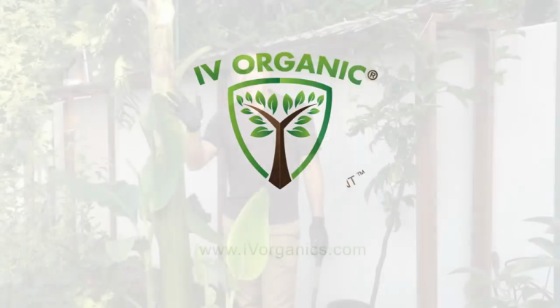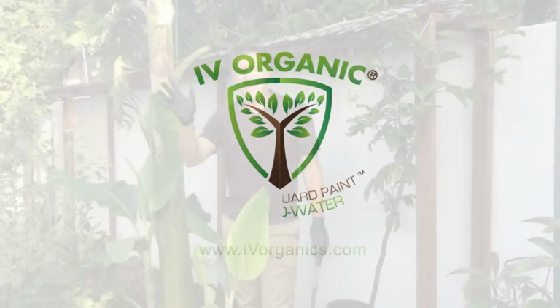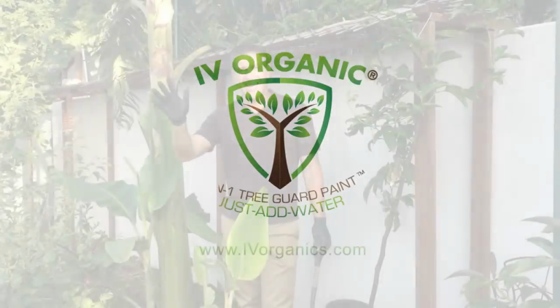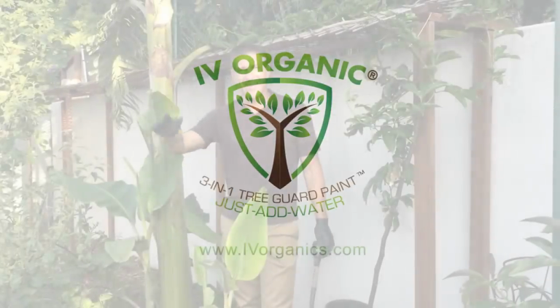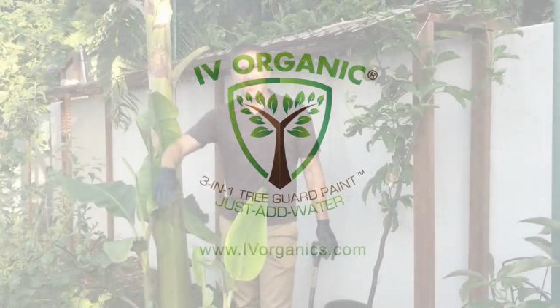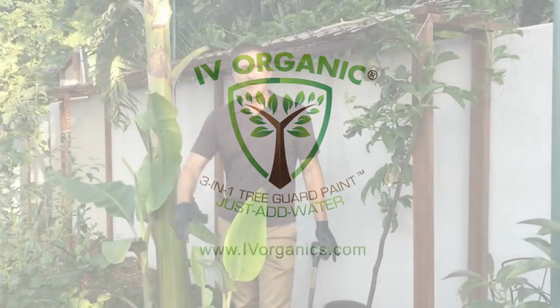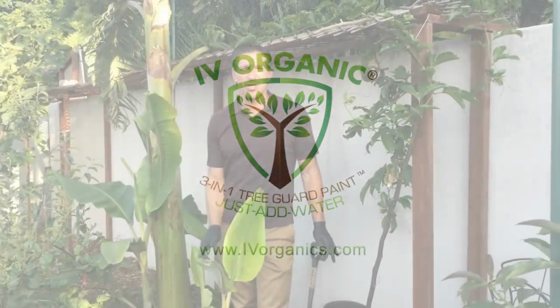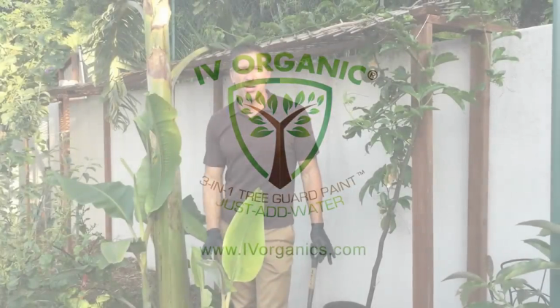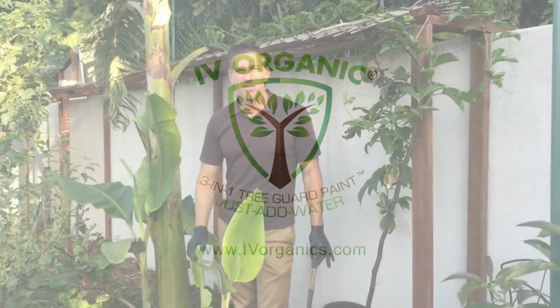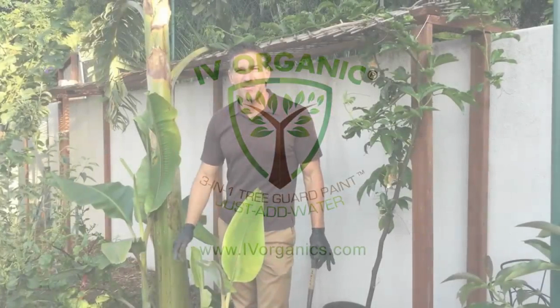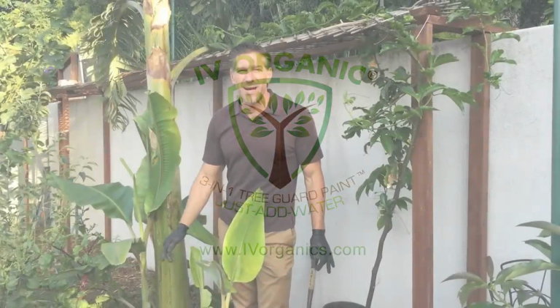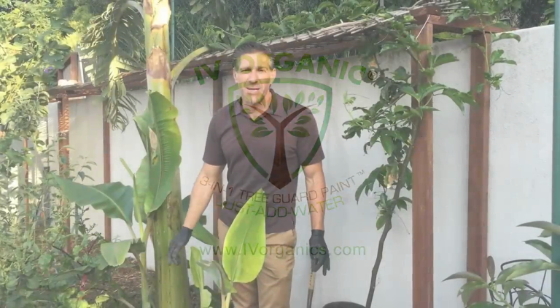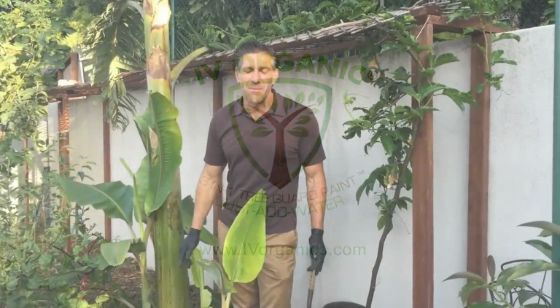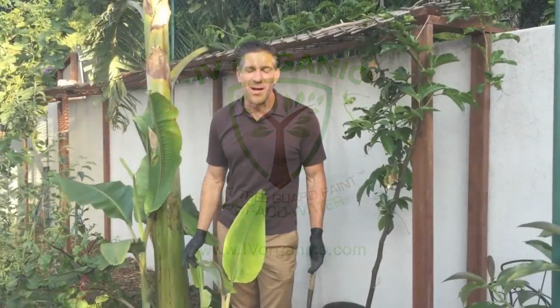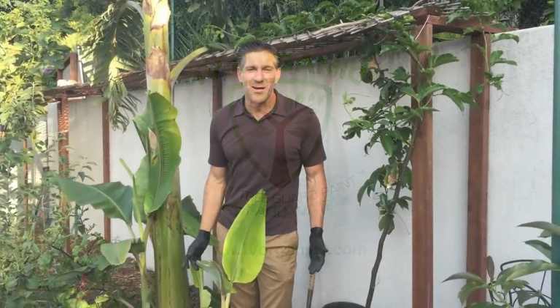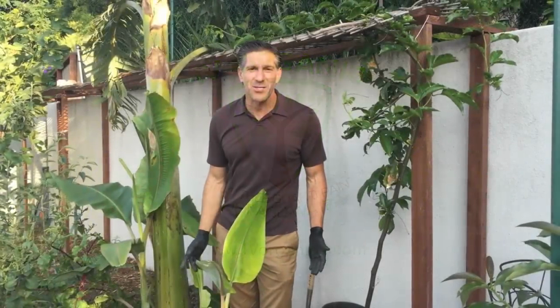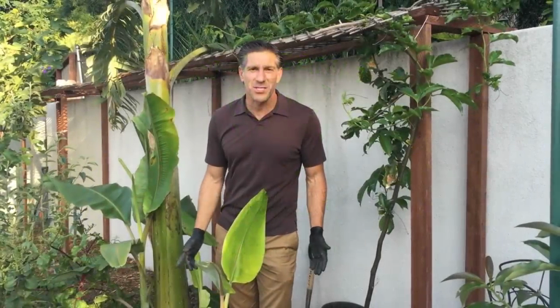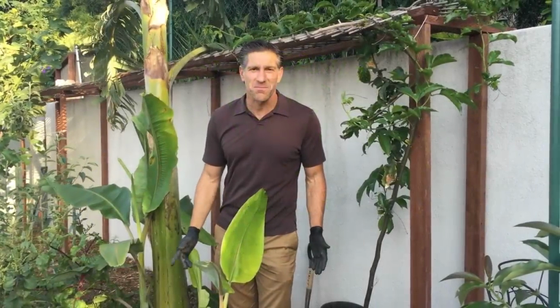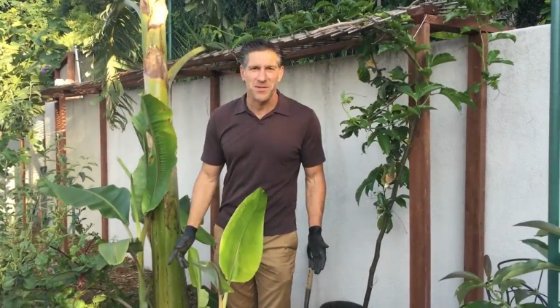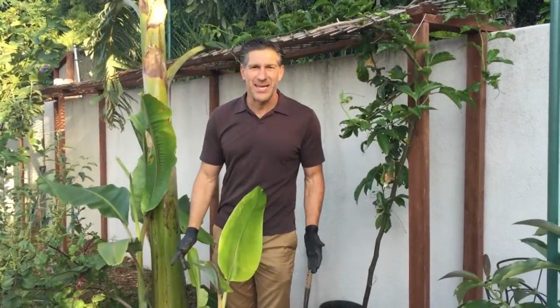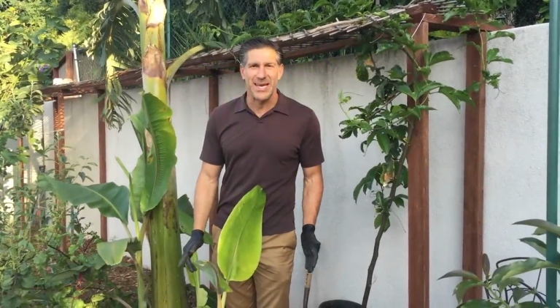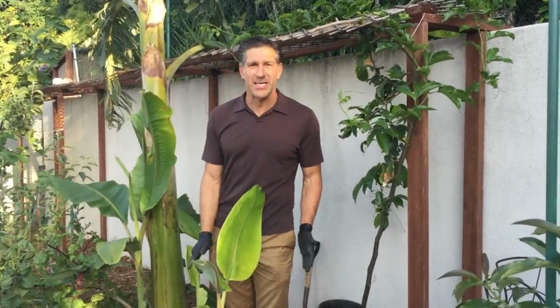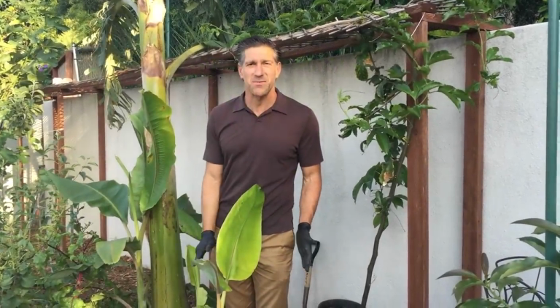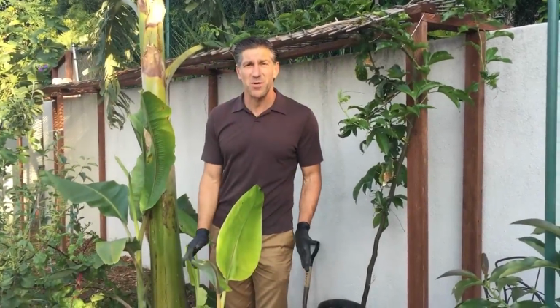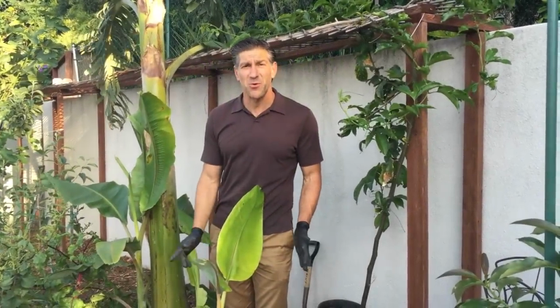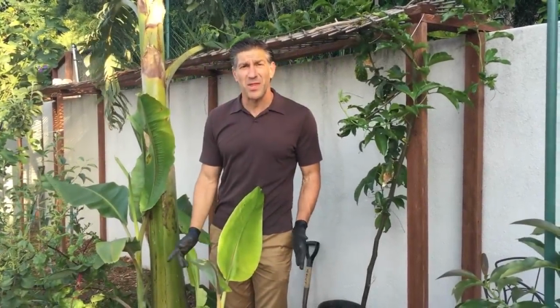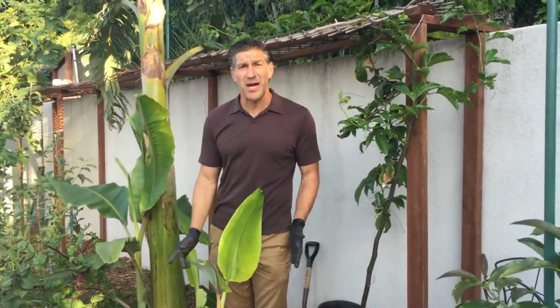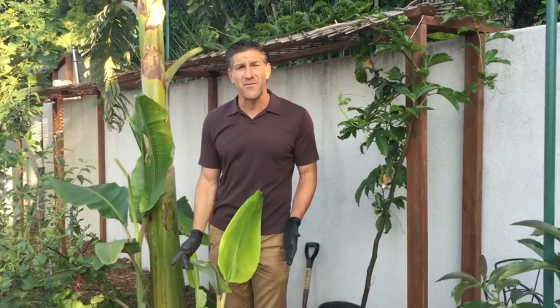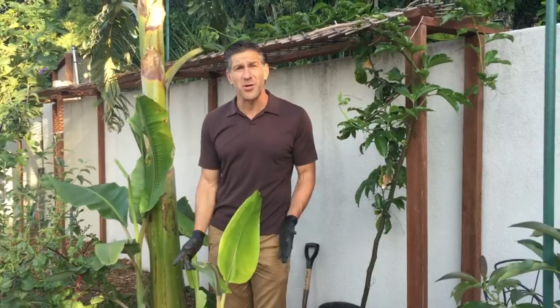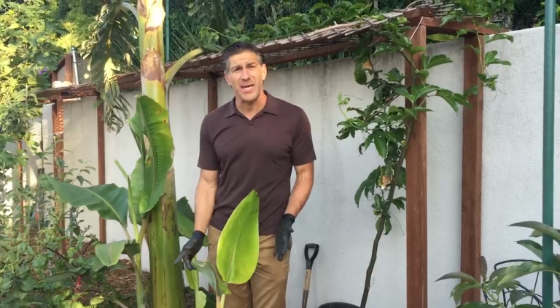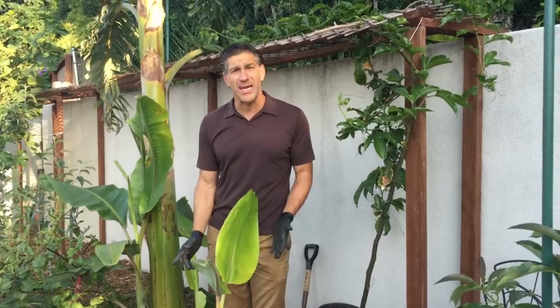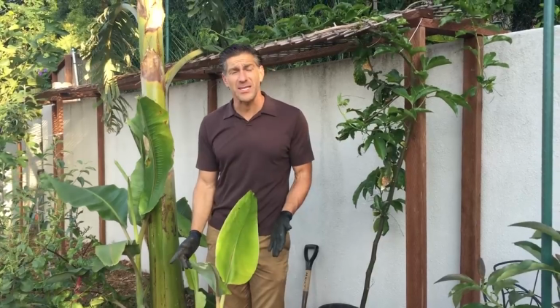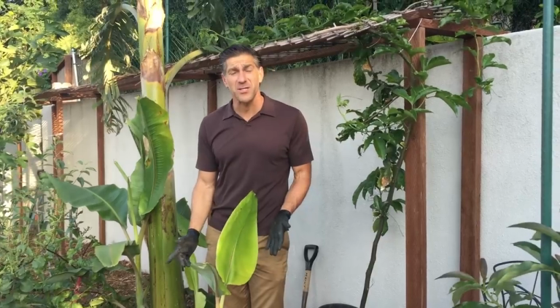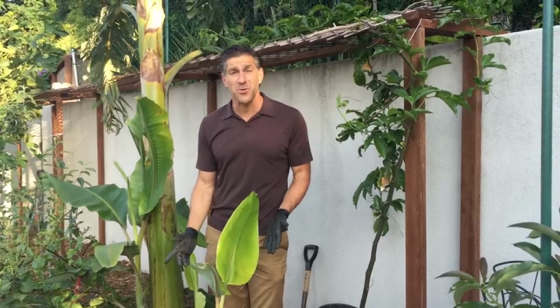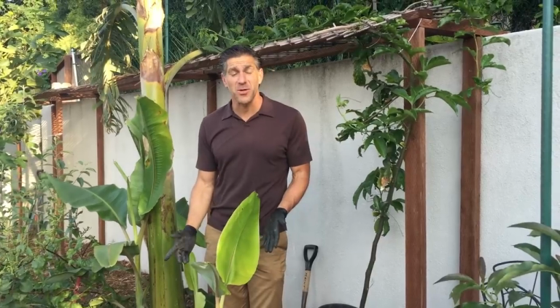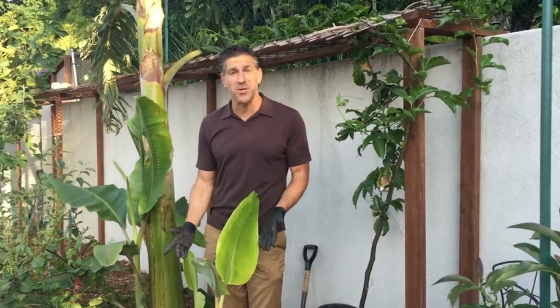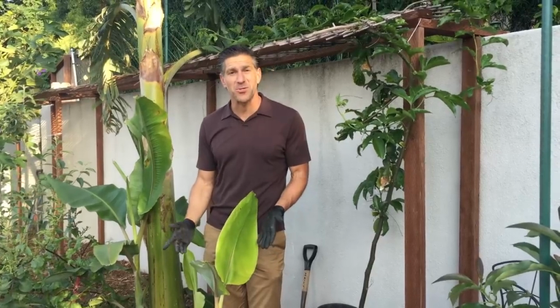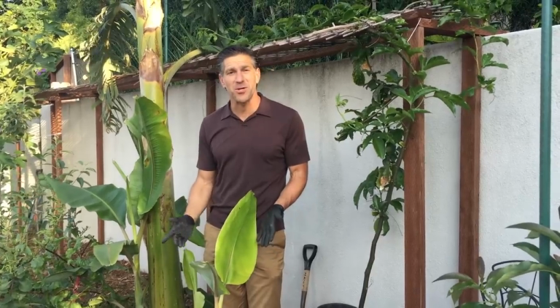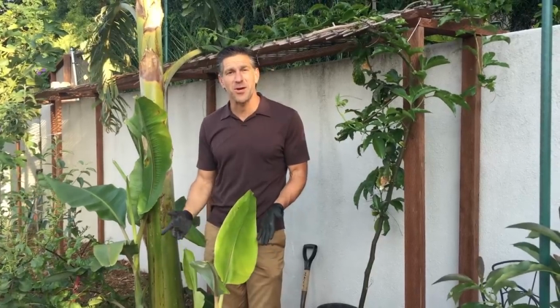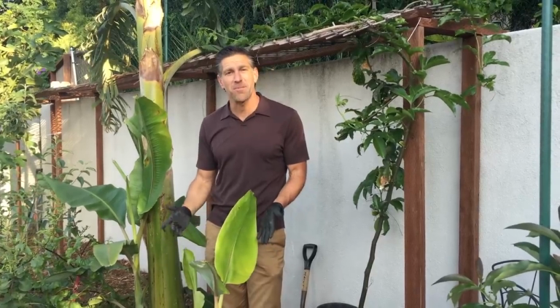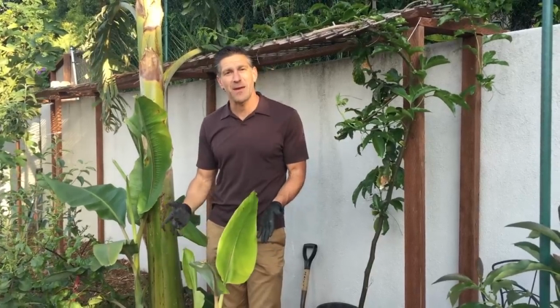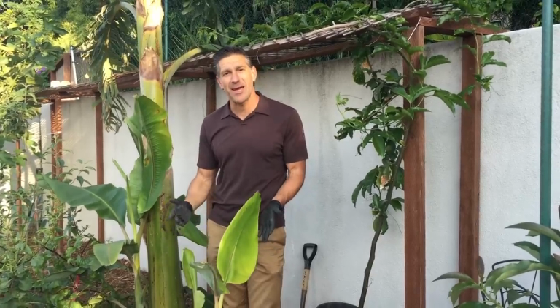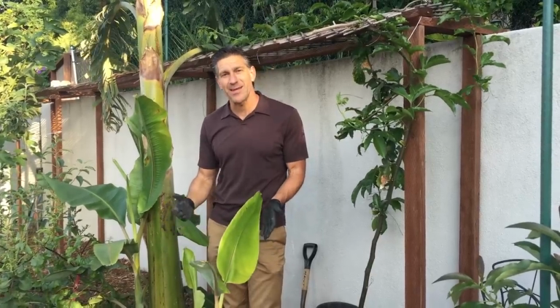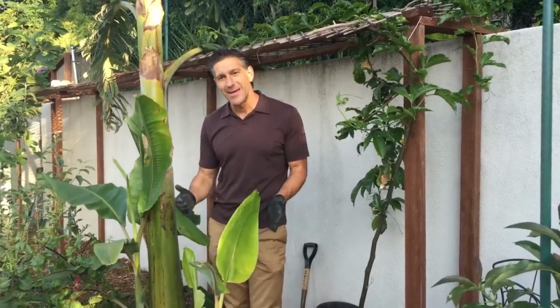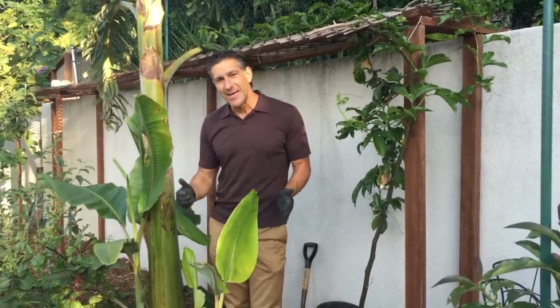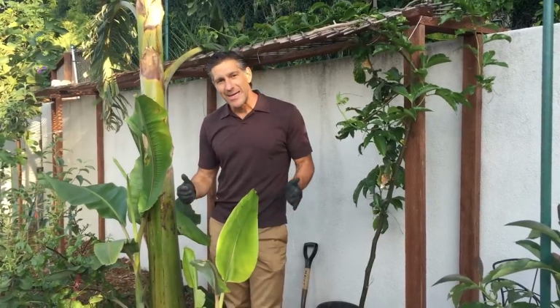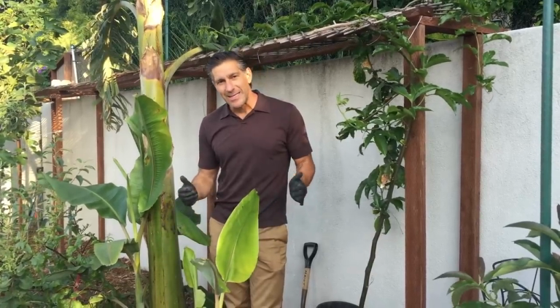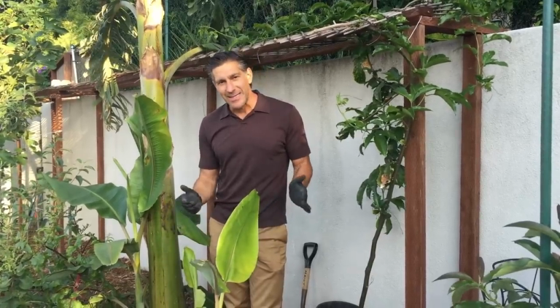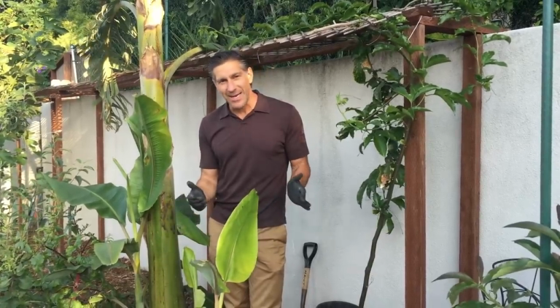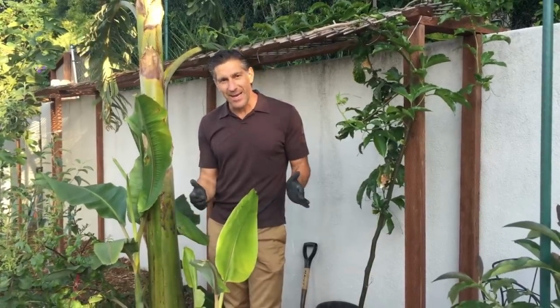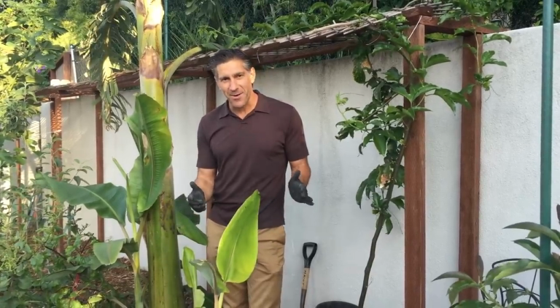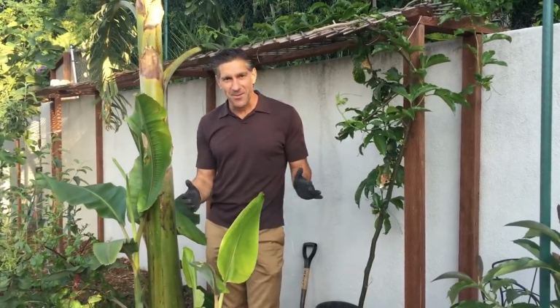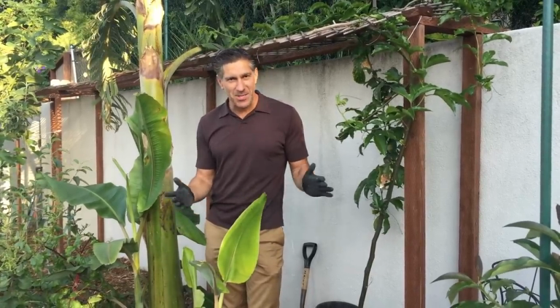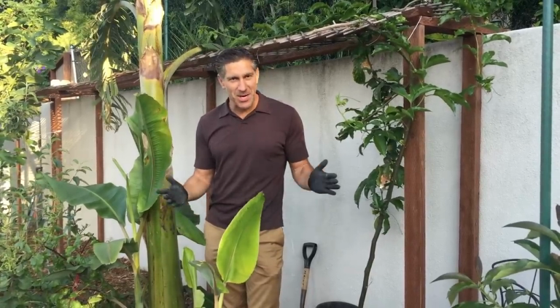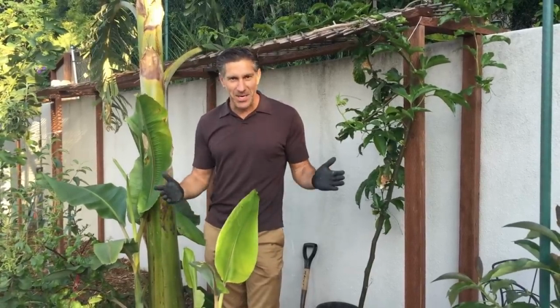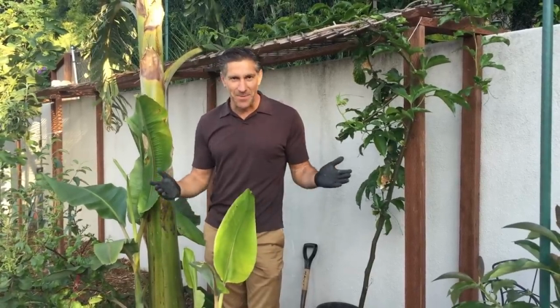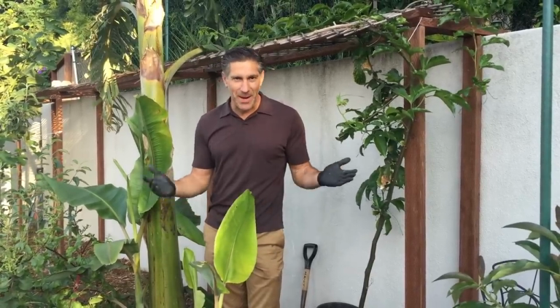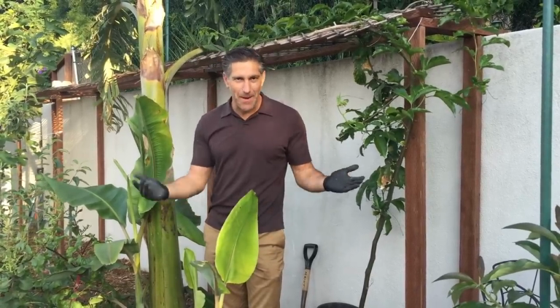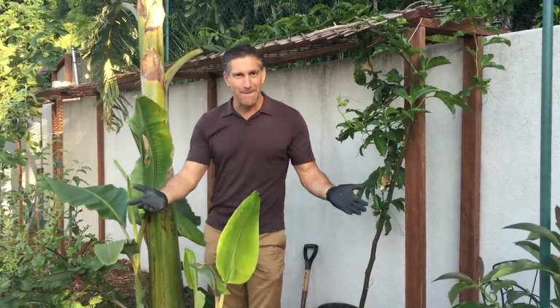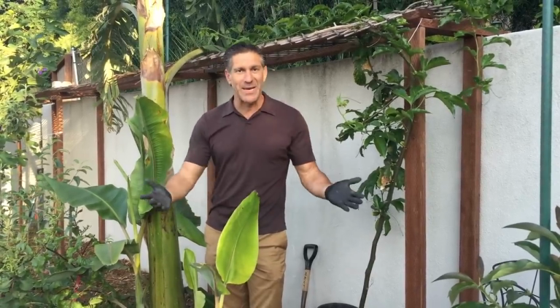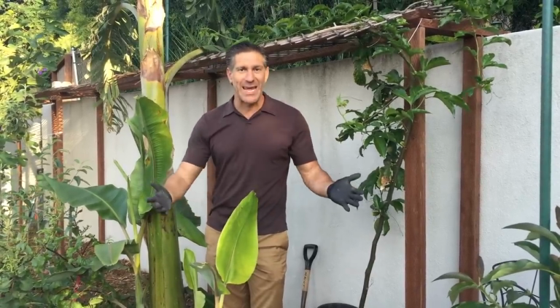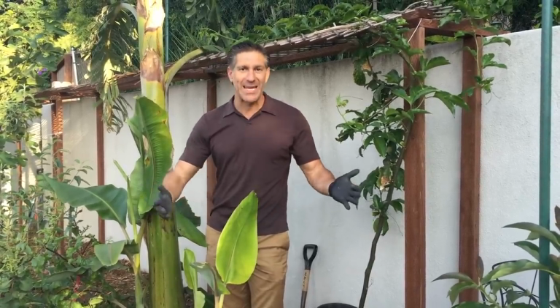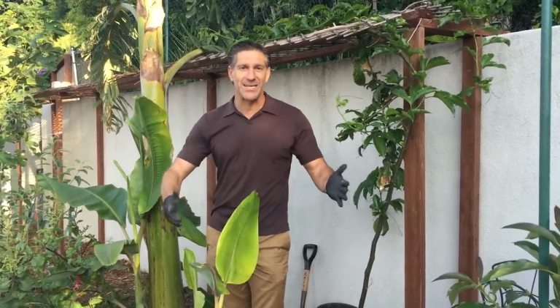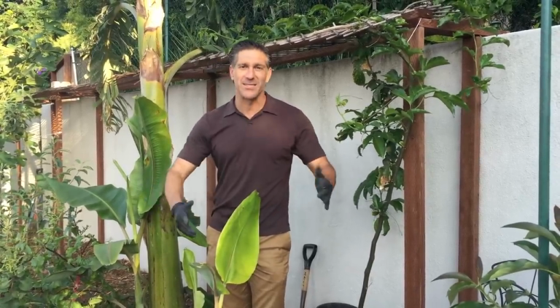Hi, I'm Charles Malky, Biologist and Plant Expert with Ivy Organics 3-in-1 Tree Guard Paint. Today we're going to be talking about bananas.